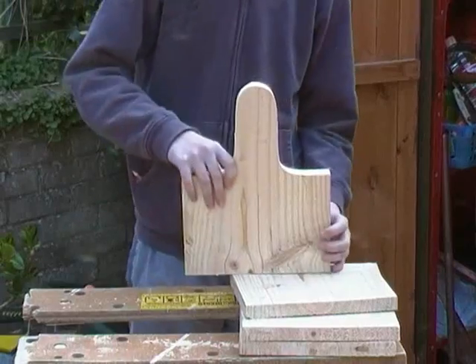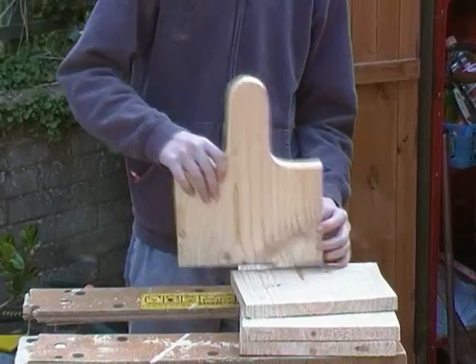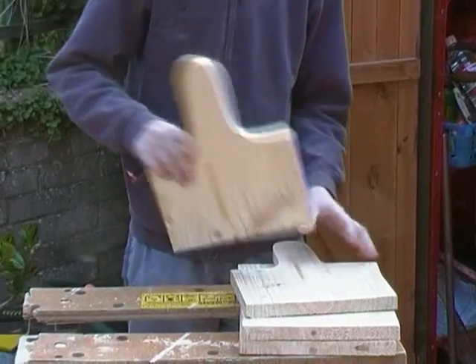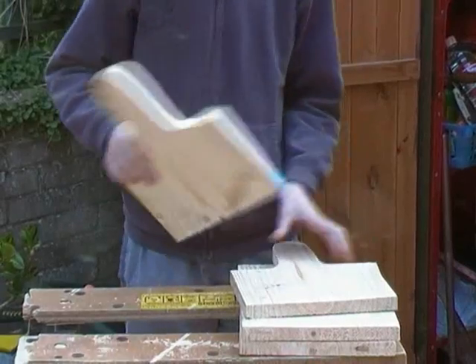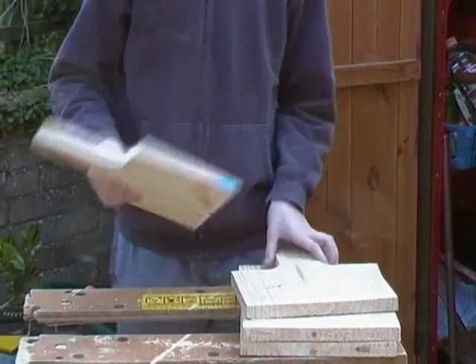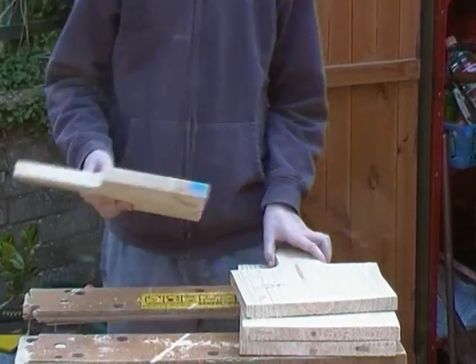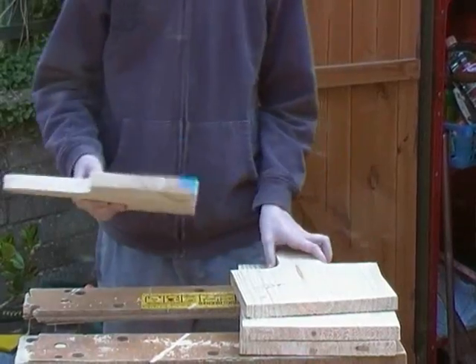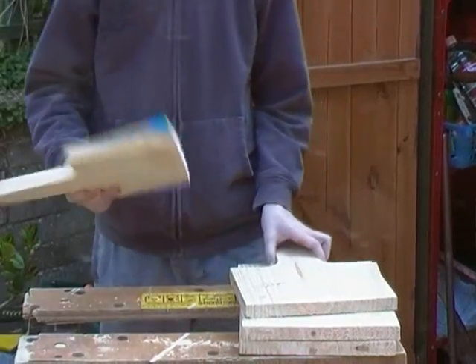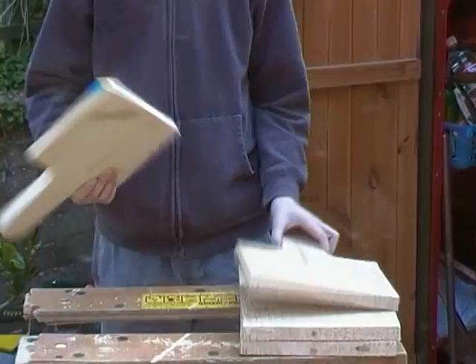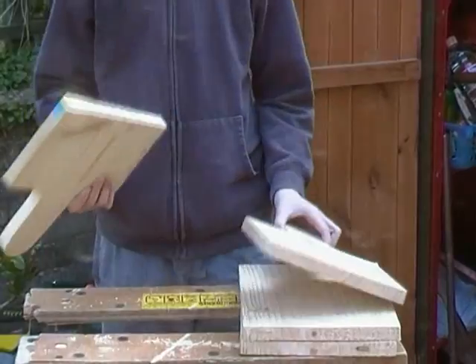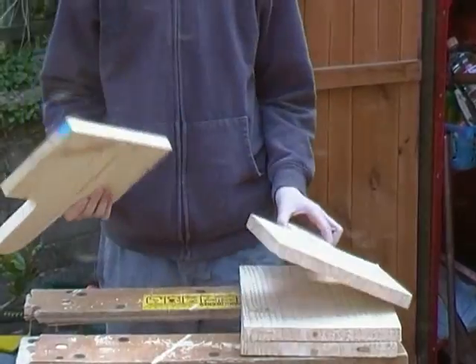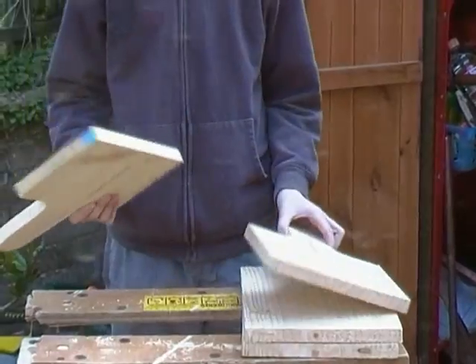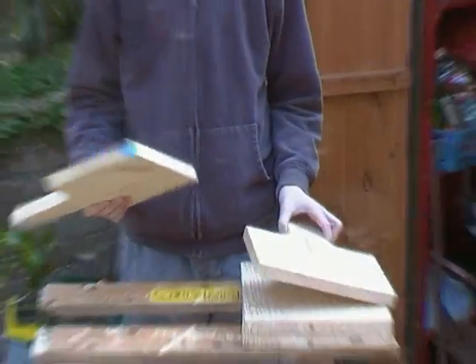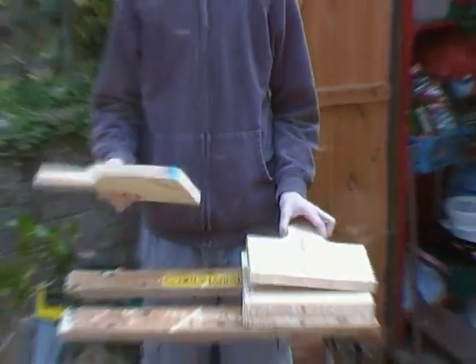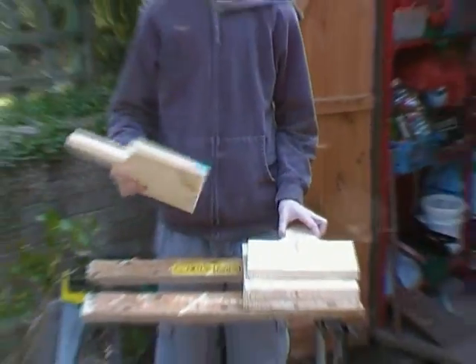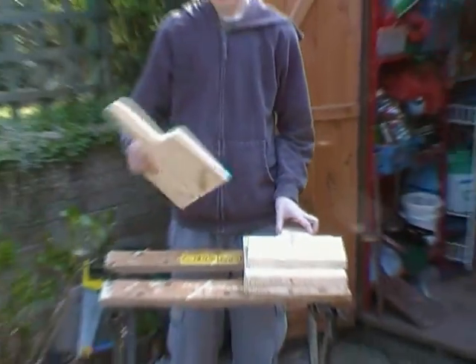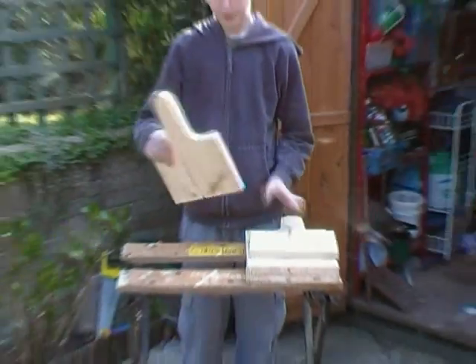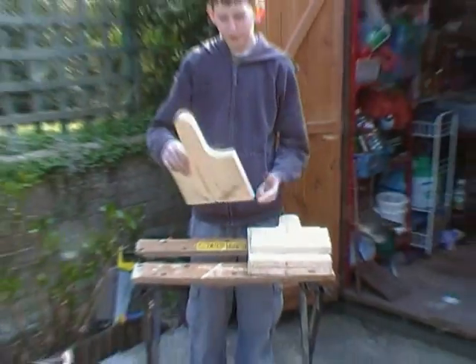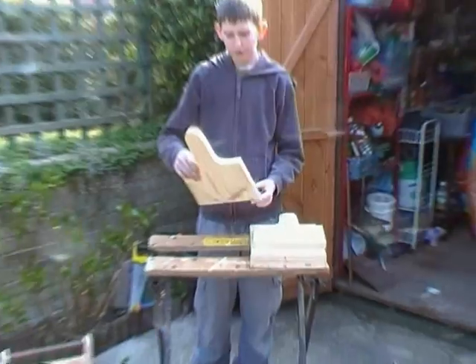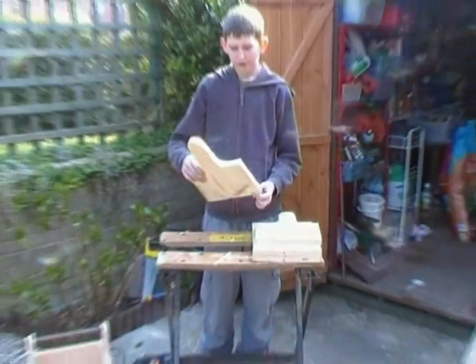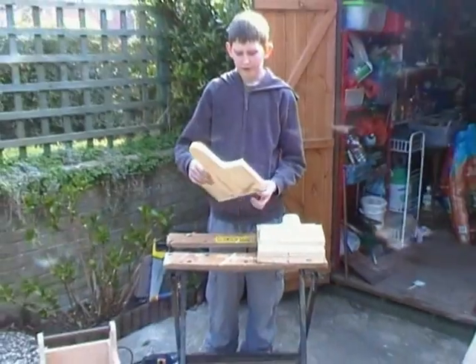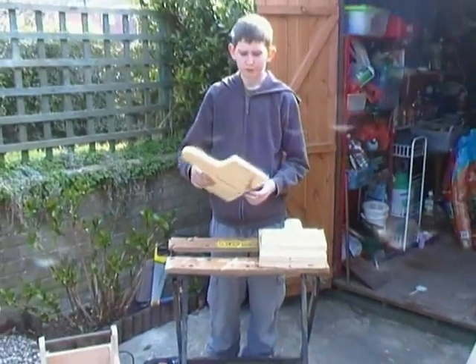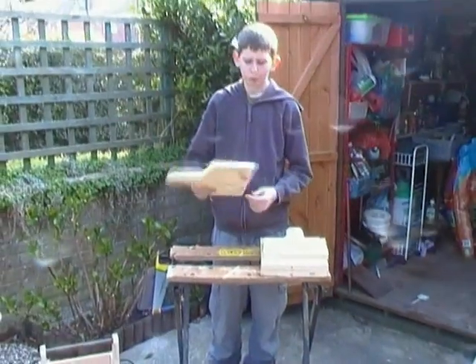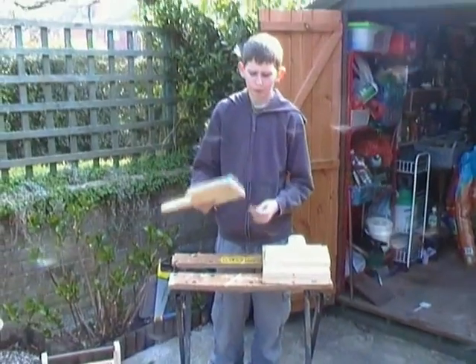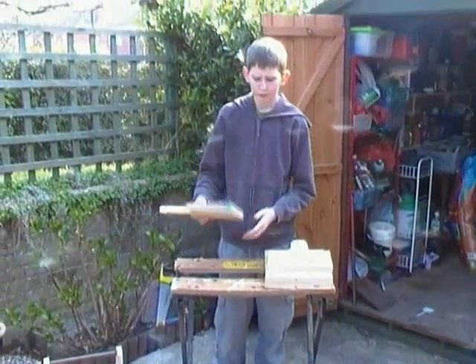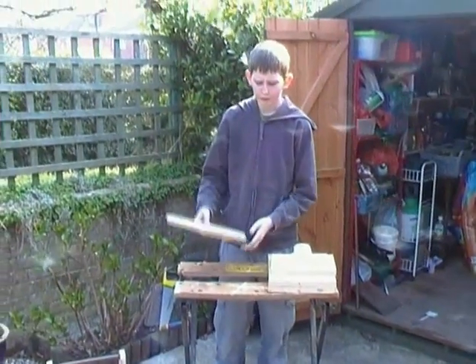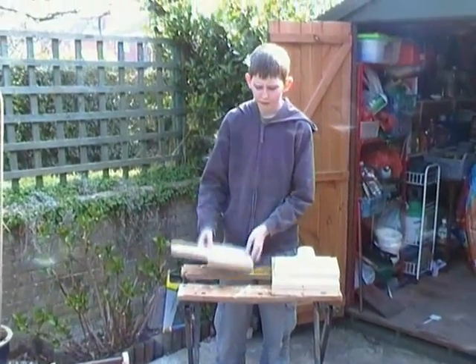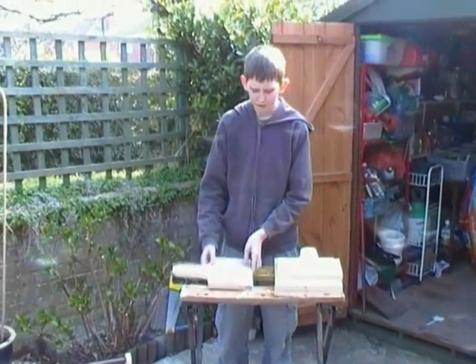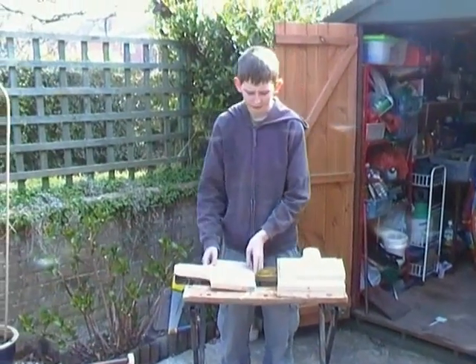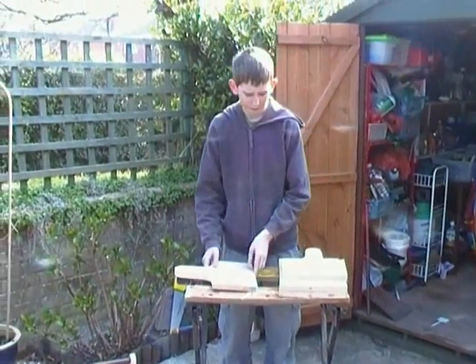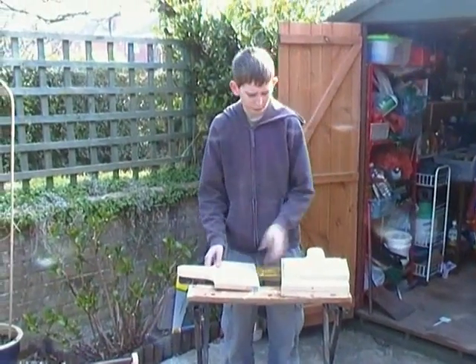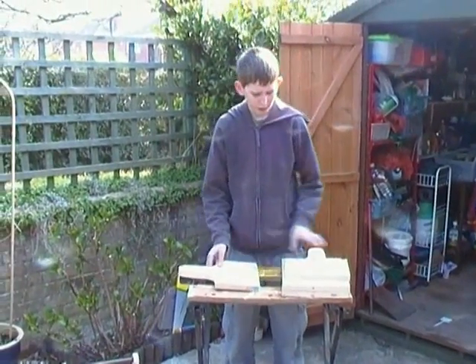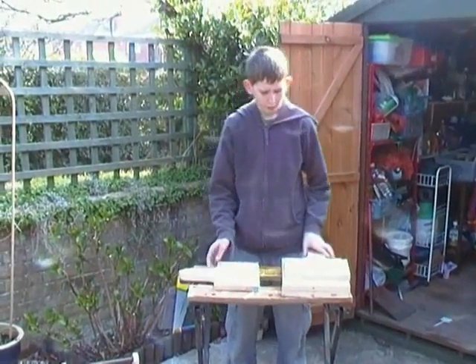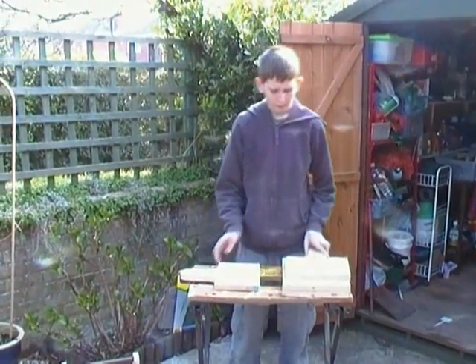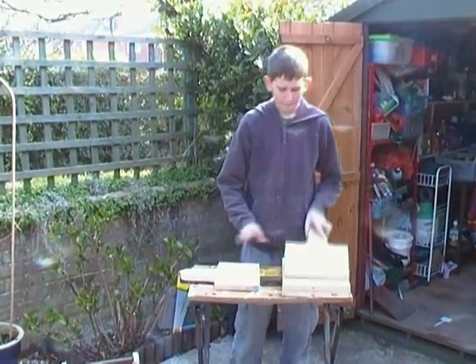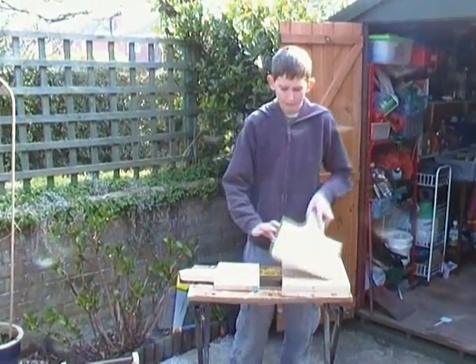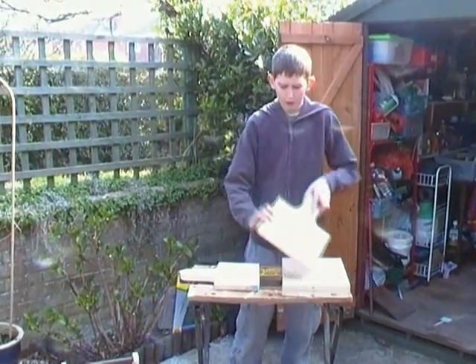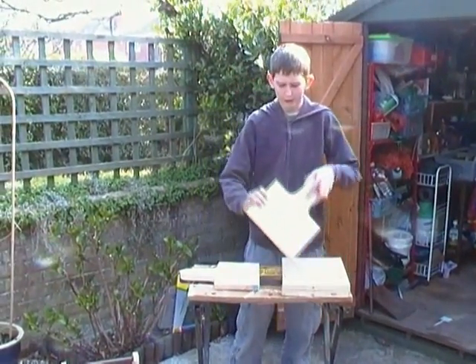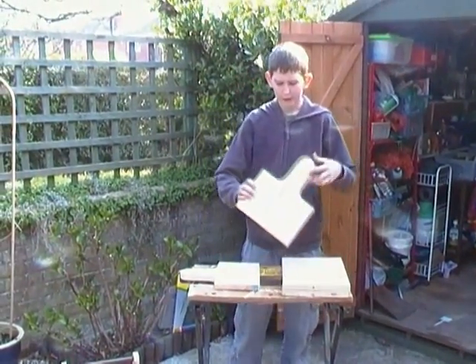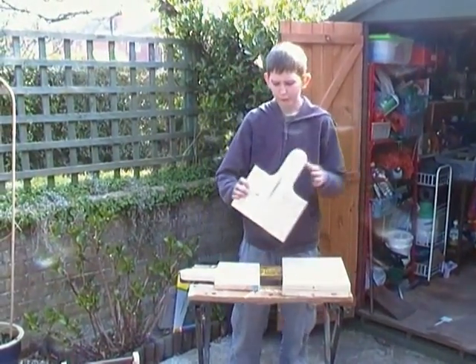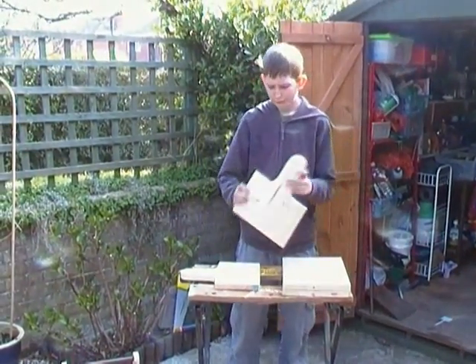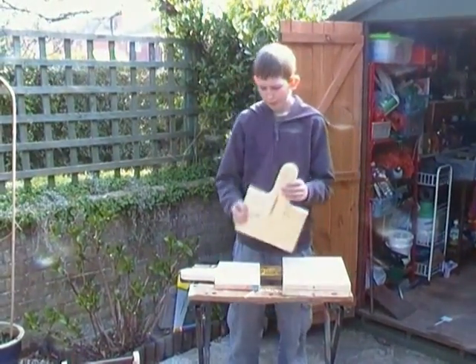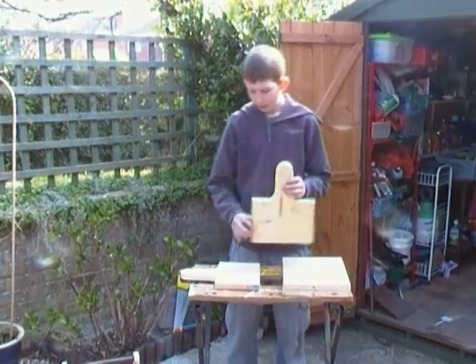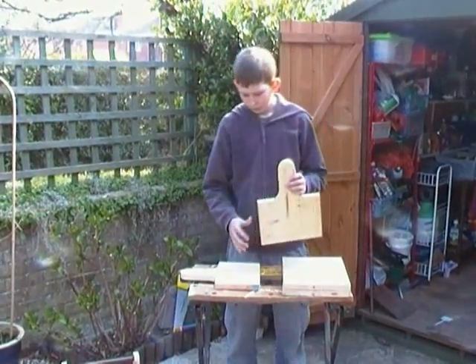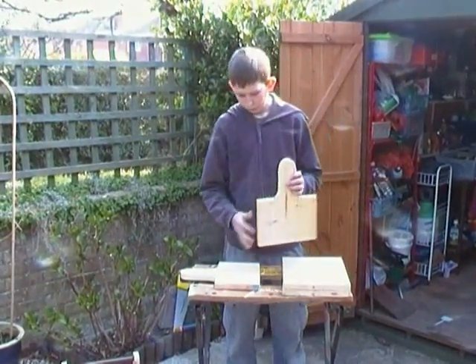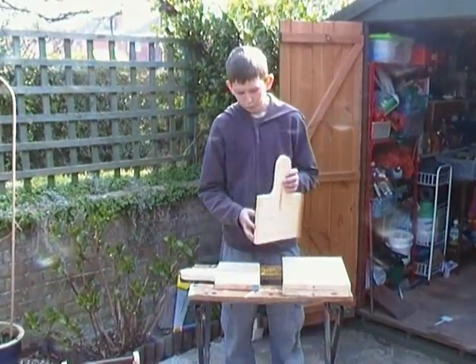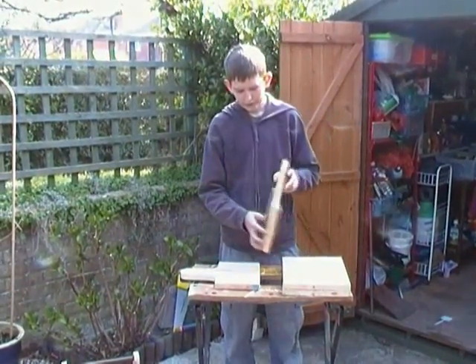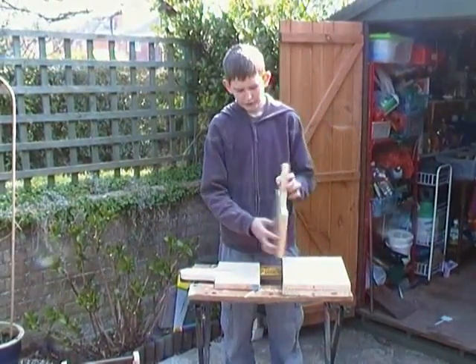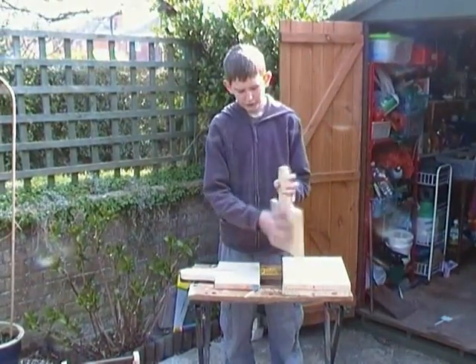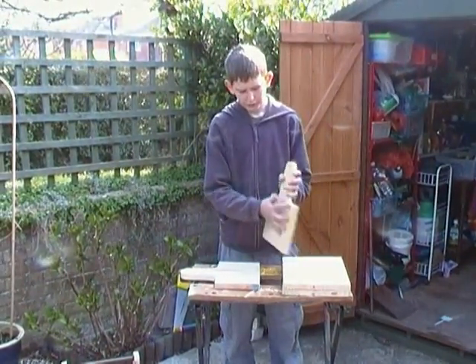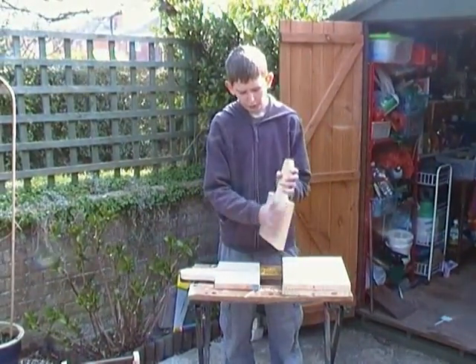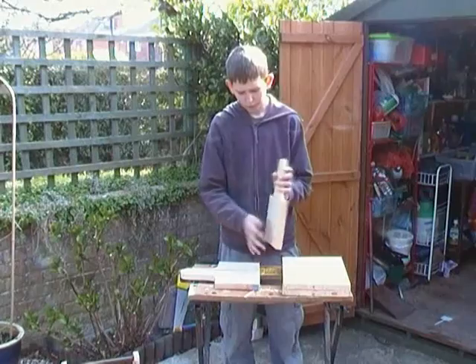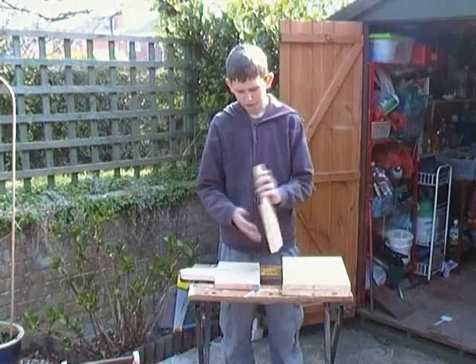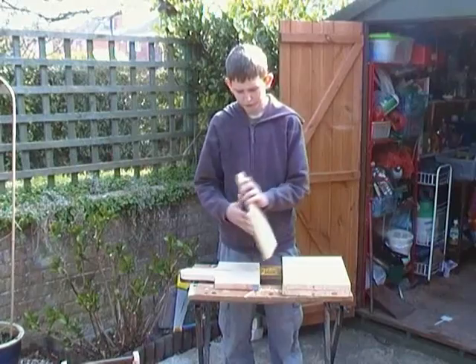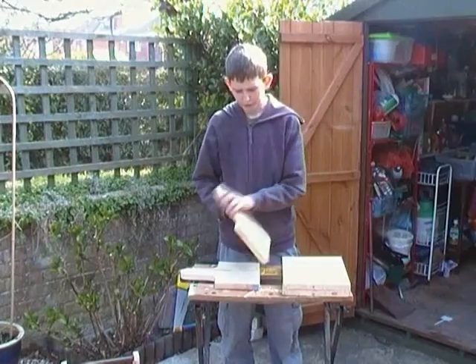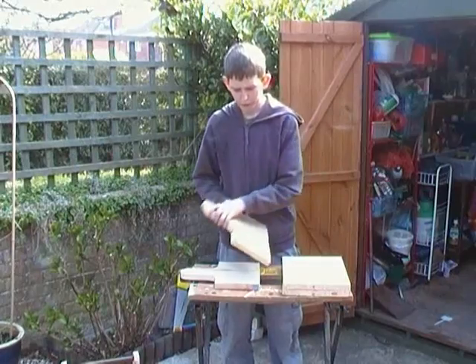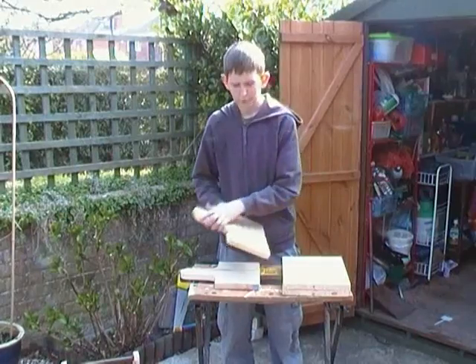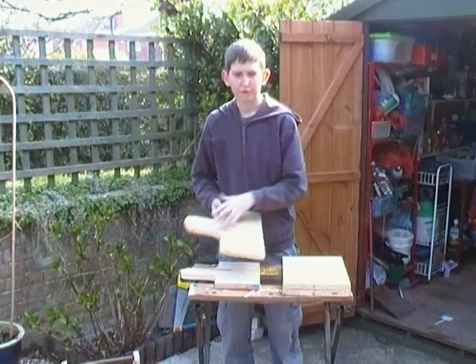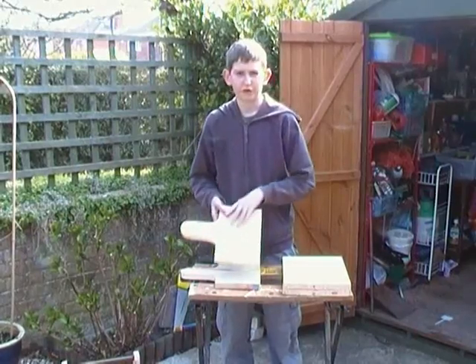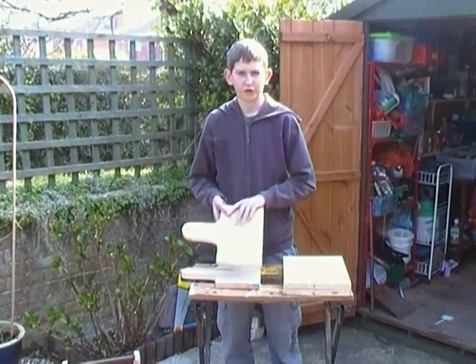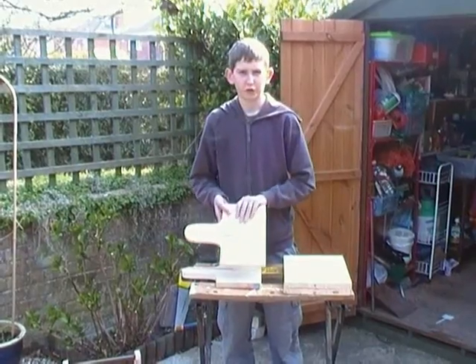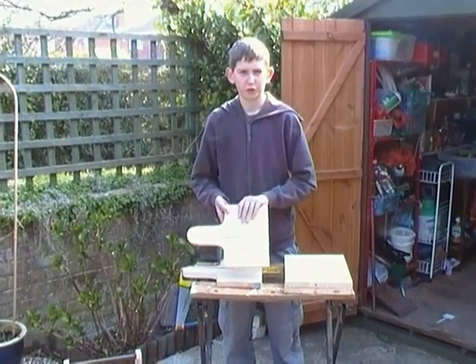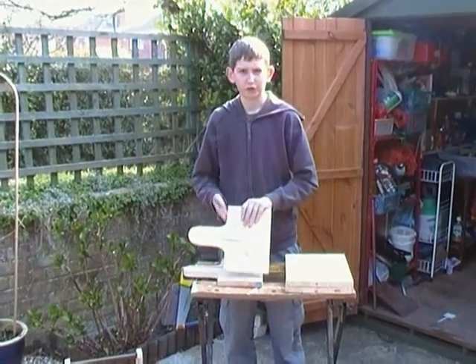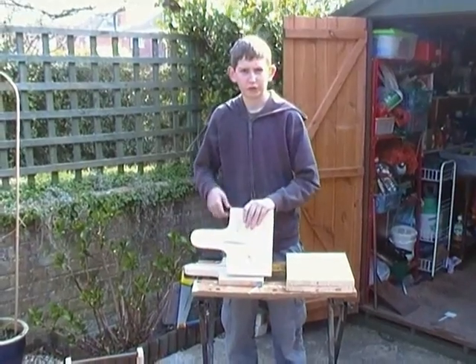Now you've got your two sides and your two ends. What we're going to do now is mark out where the holes are going to go for the screws.